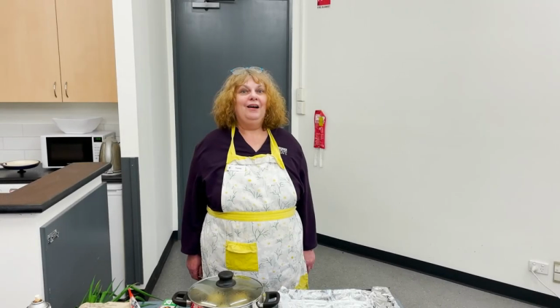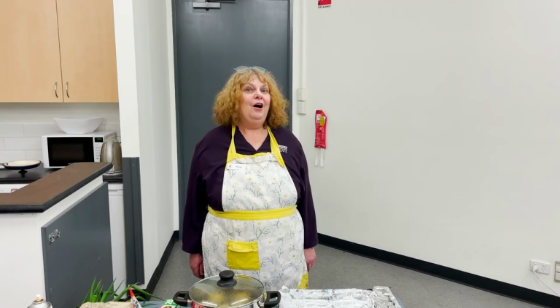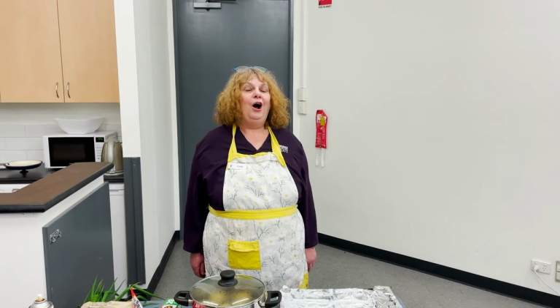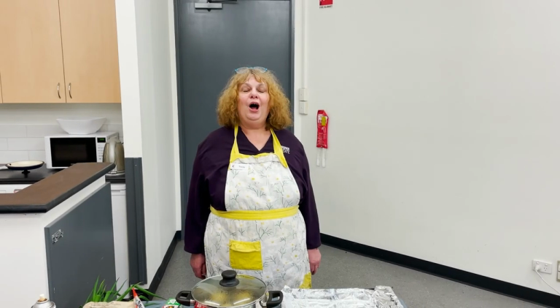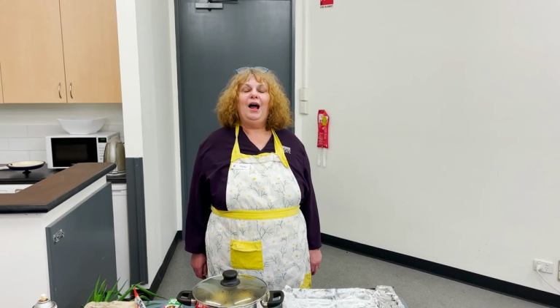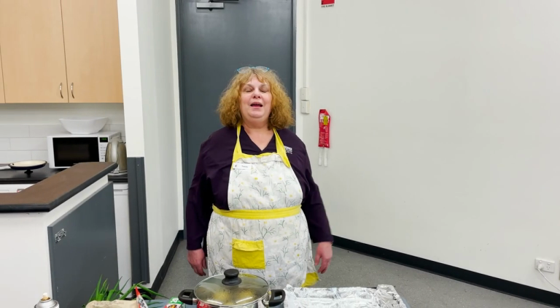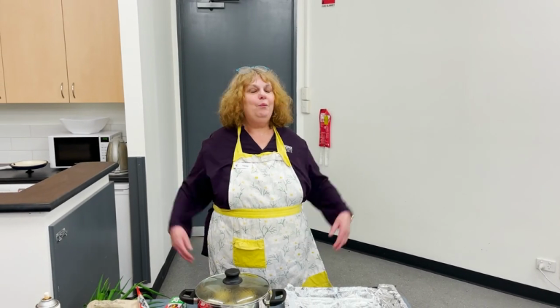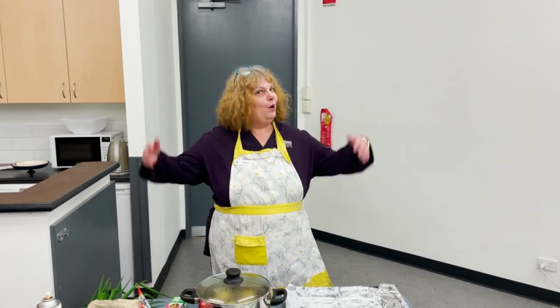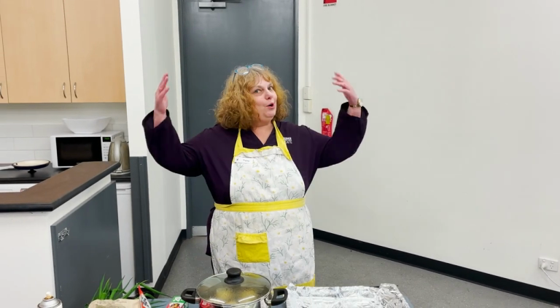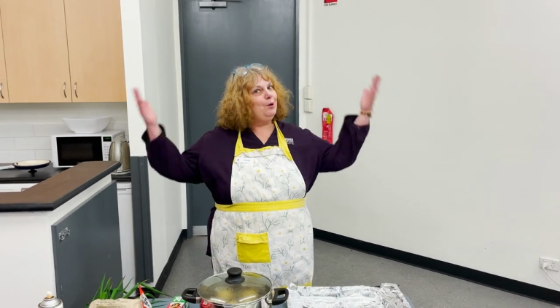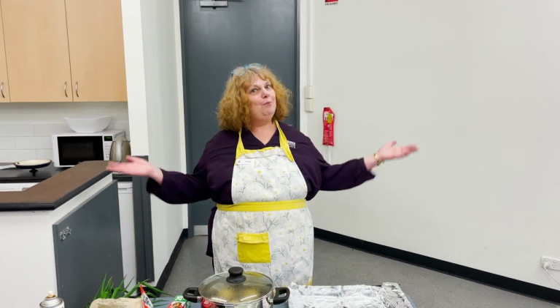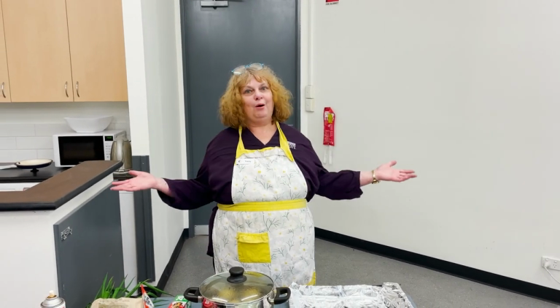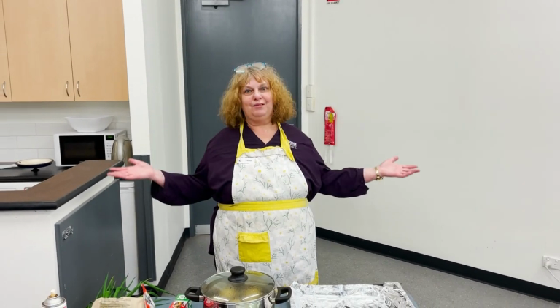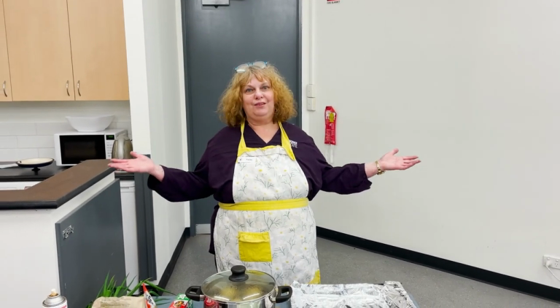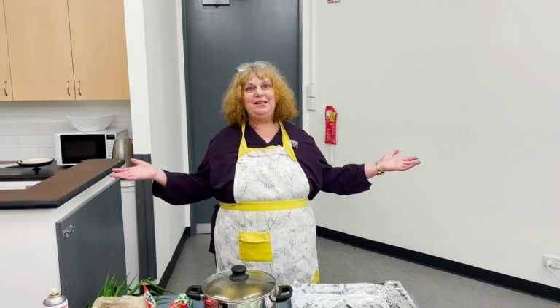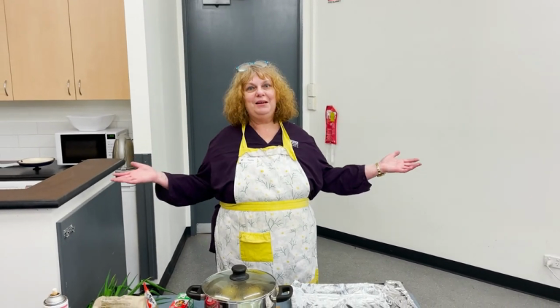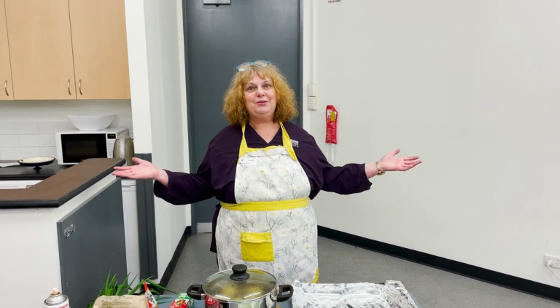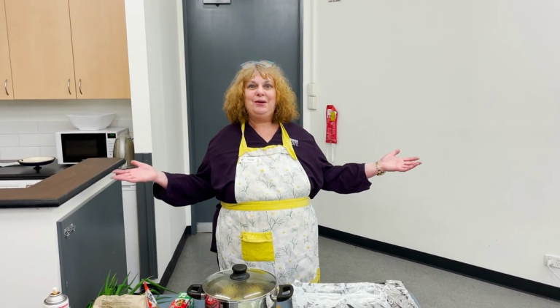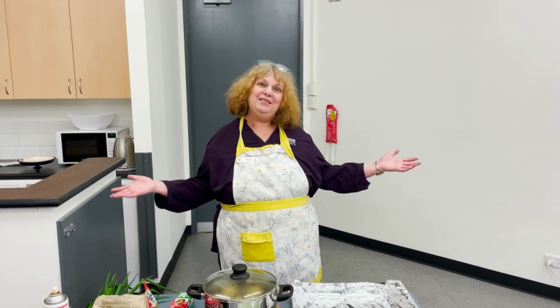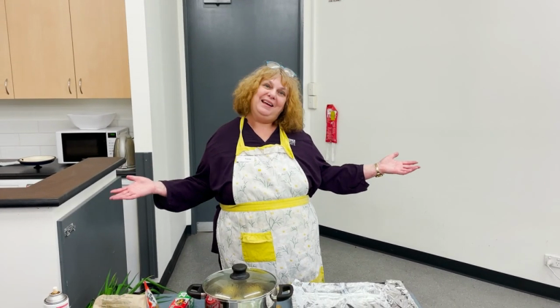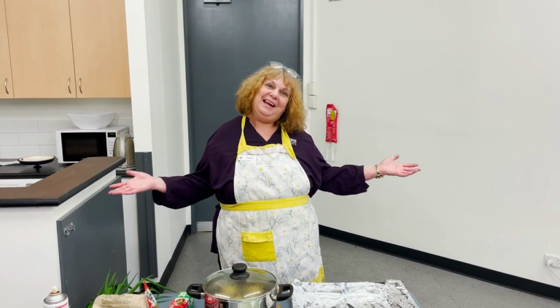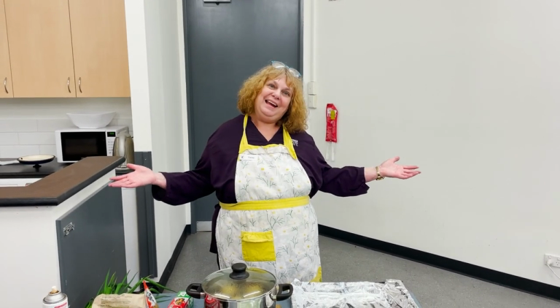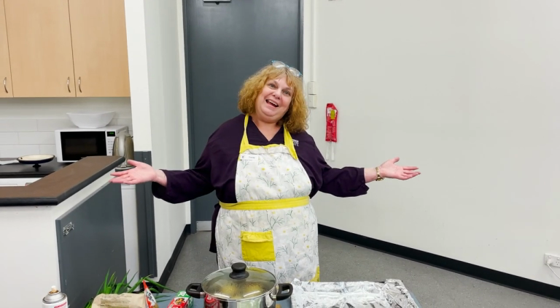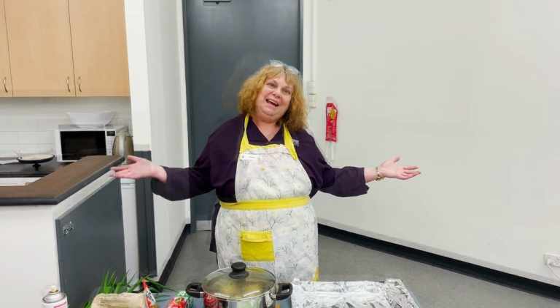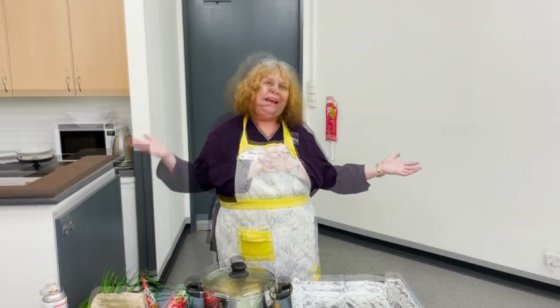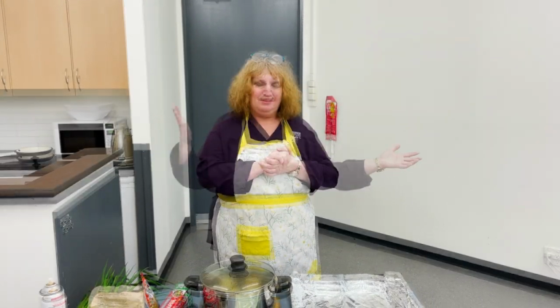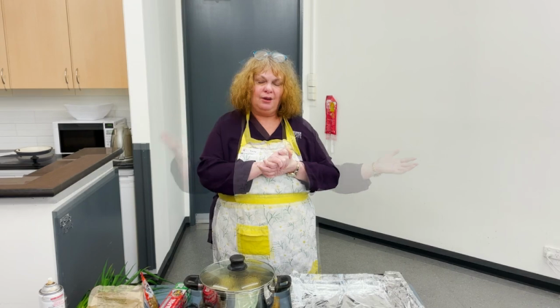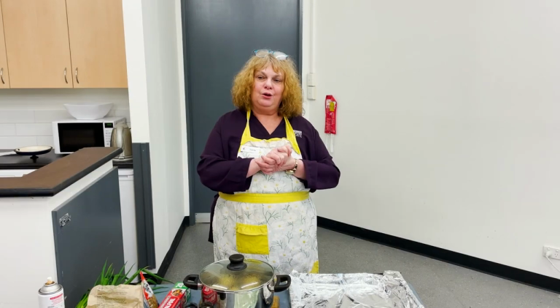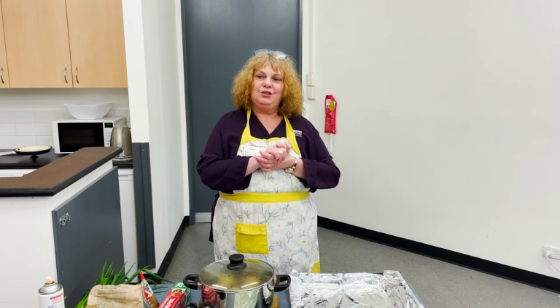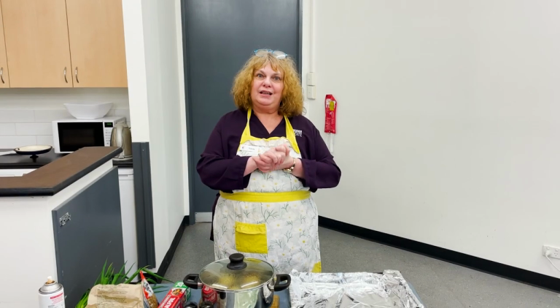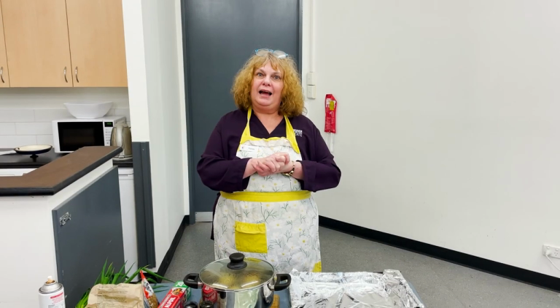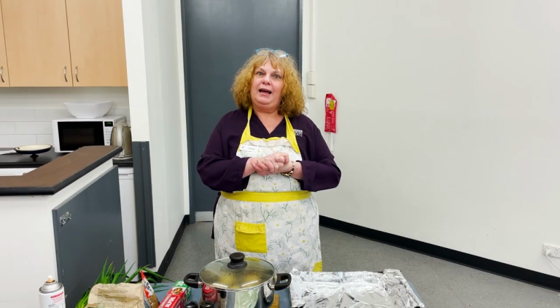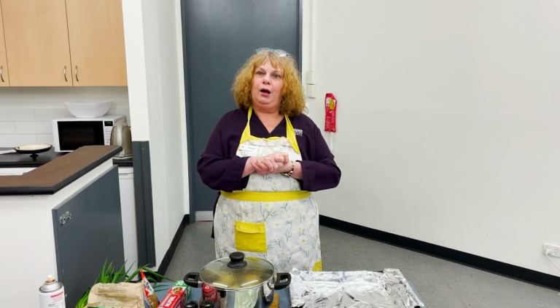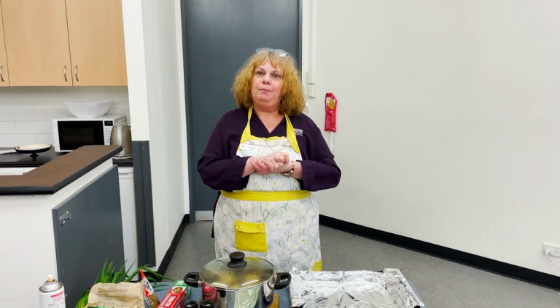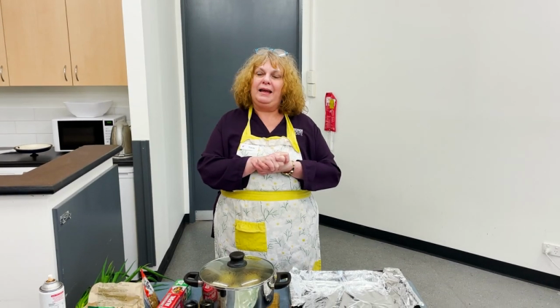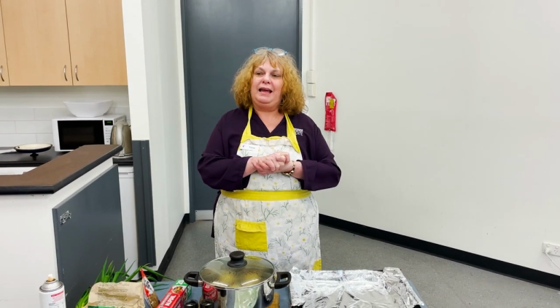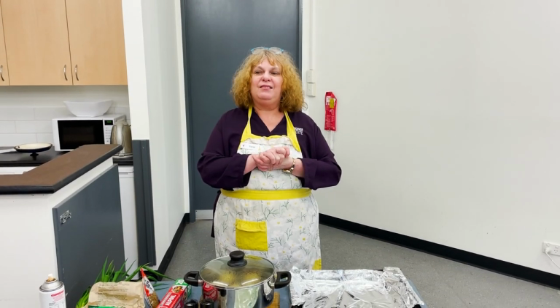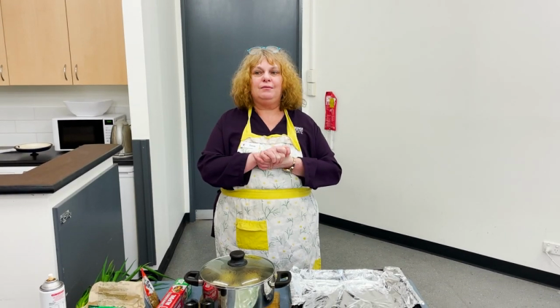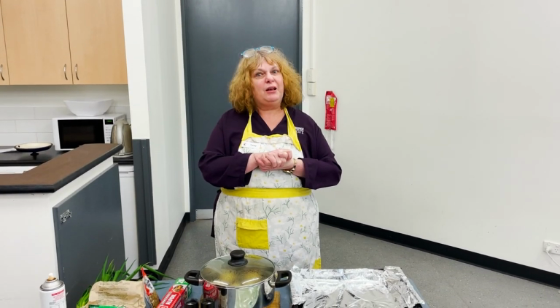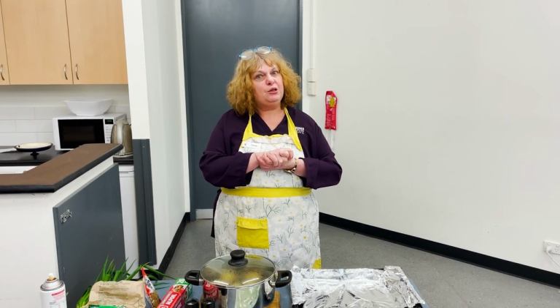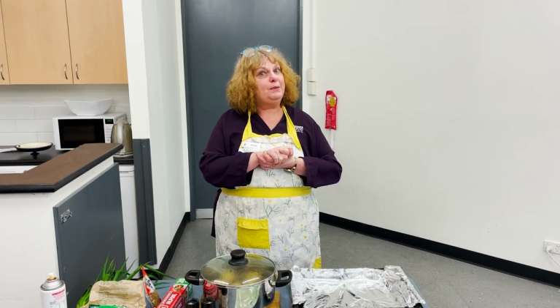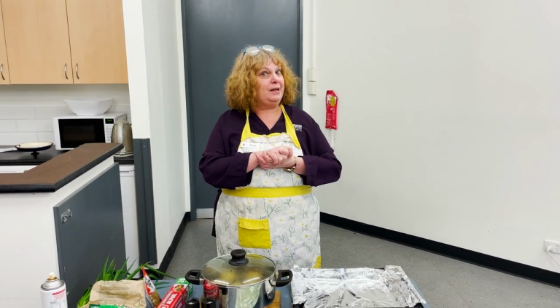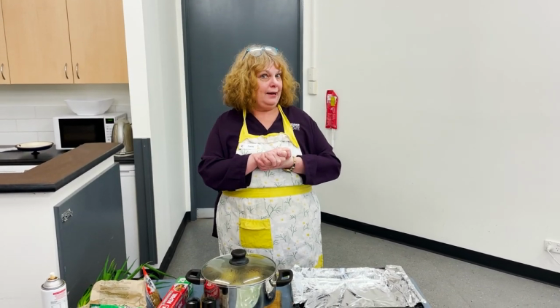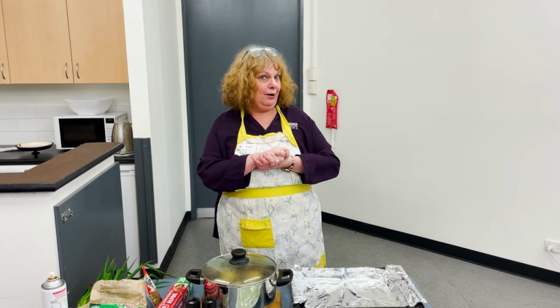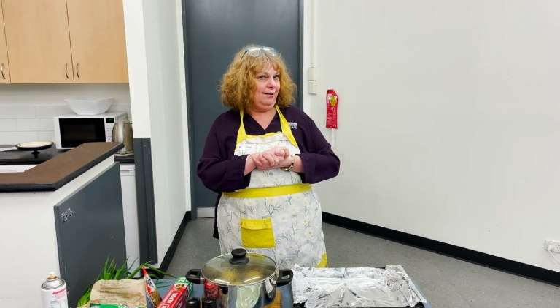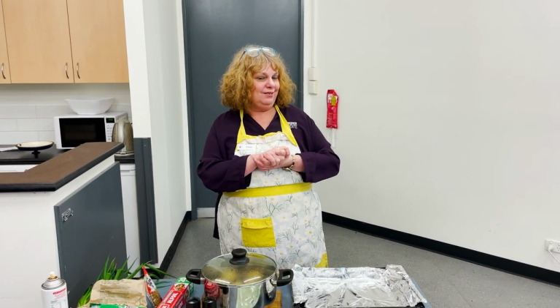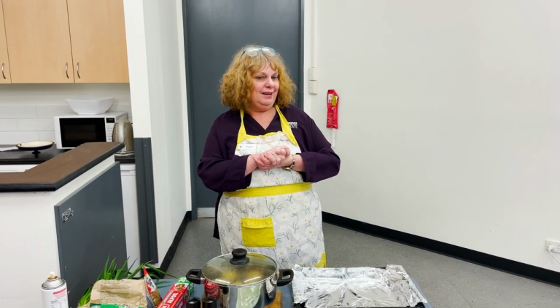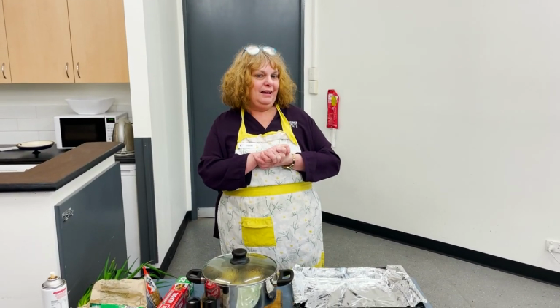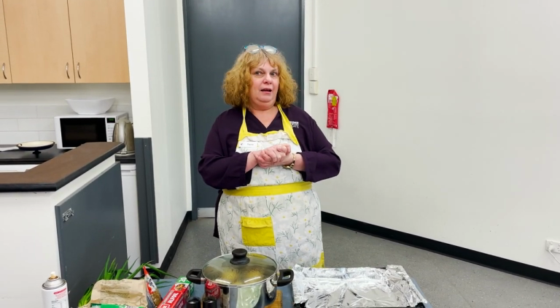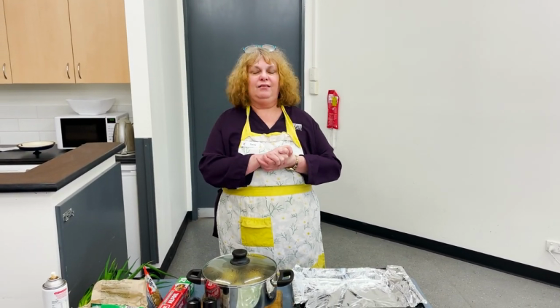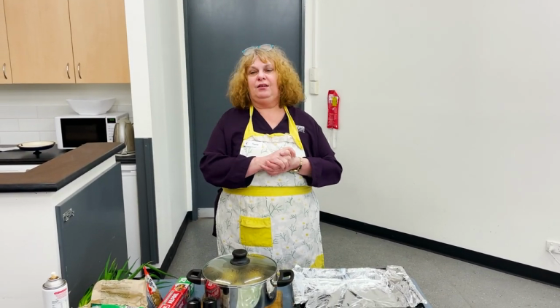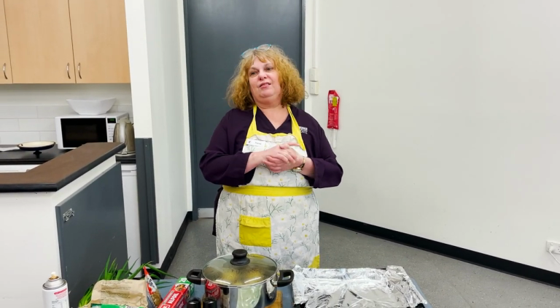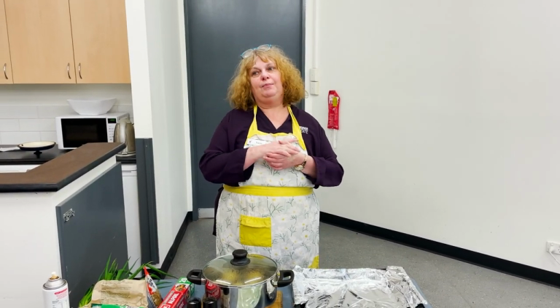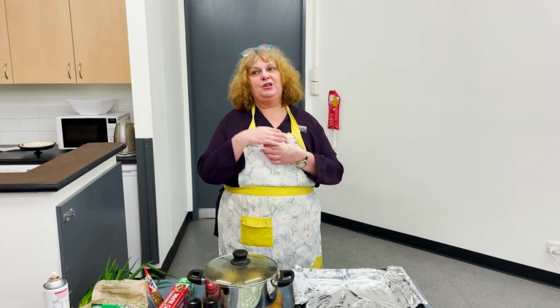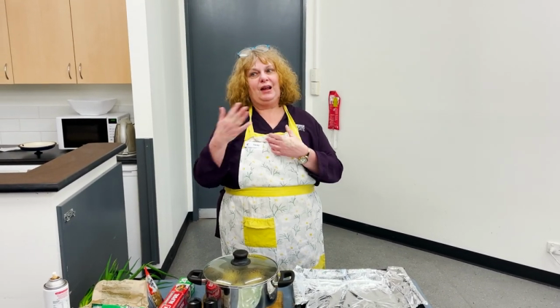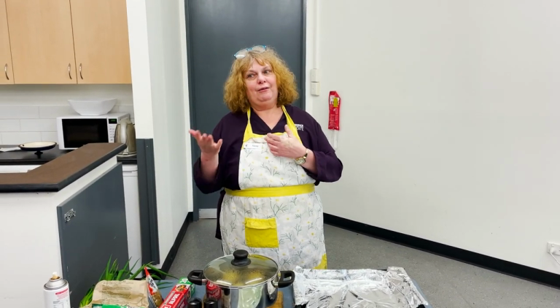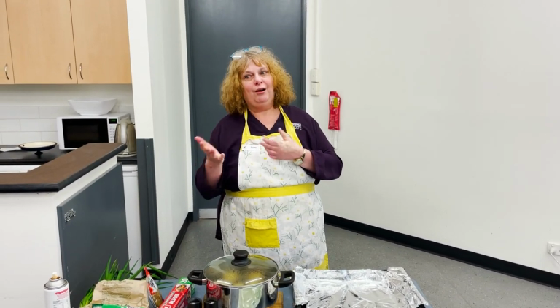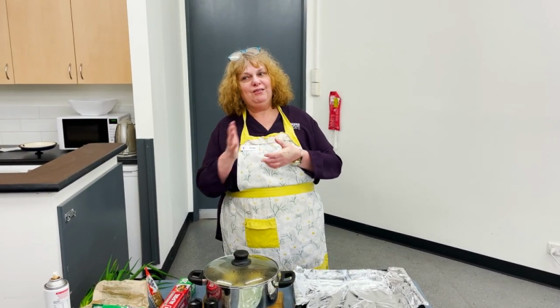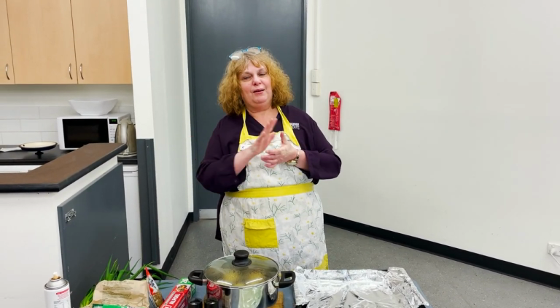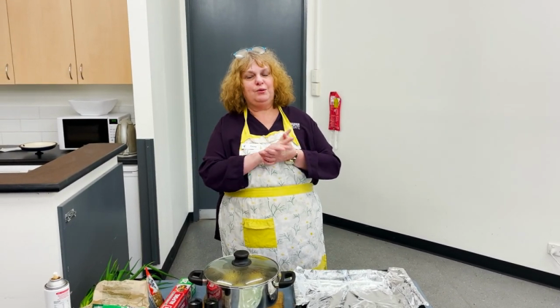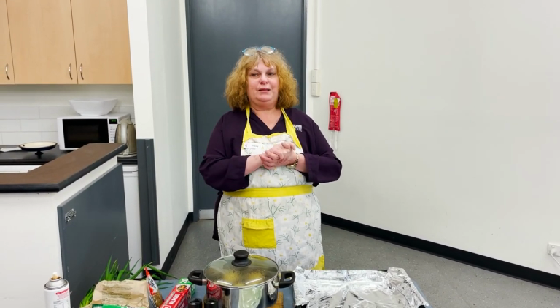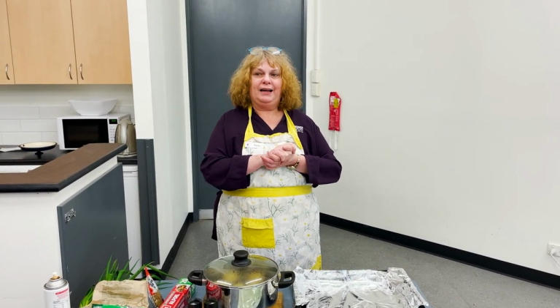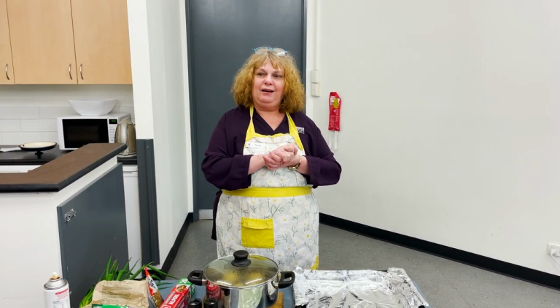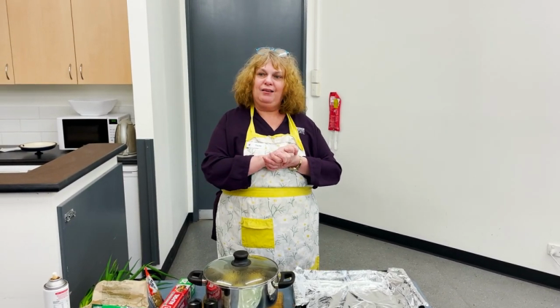Hi, welcome to What's for Tea with Tracy. Today I'm making smashed potatoes instead of smashed avos — smashed potatoes.